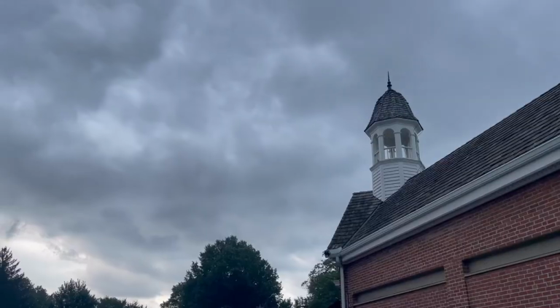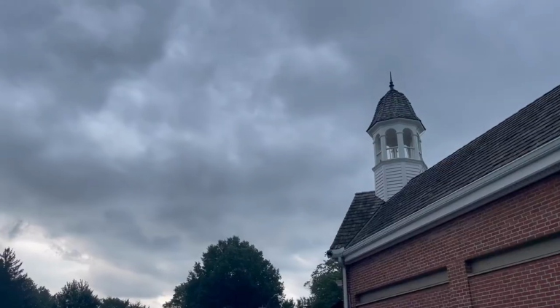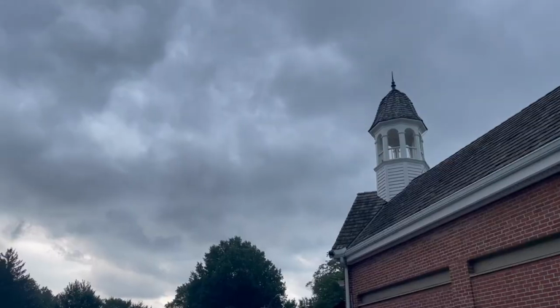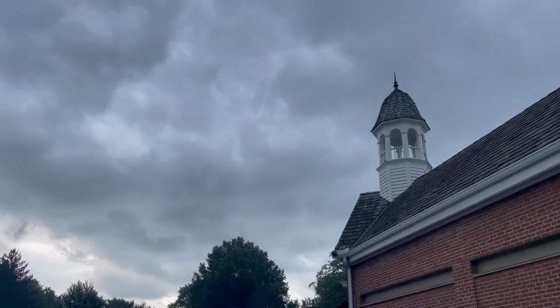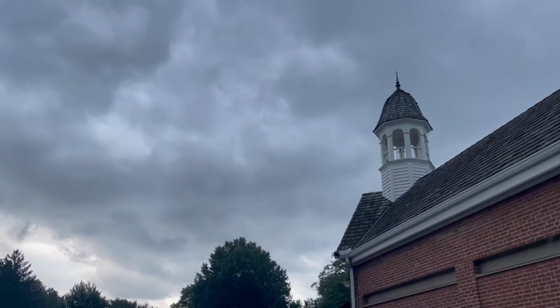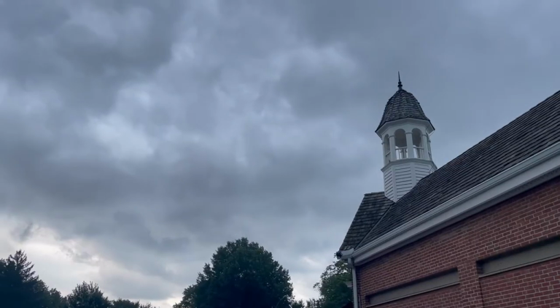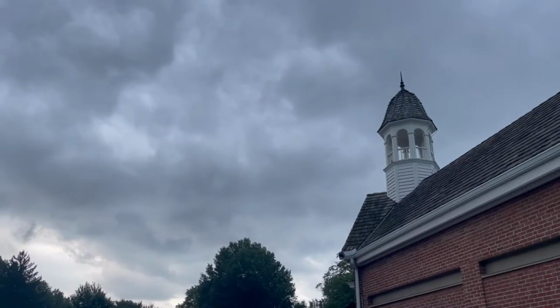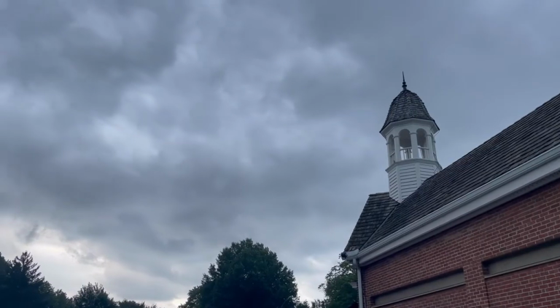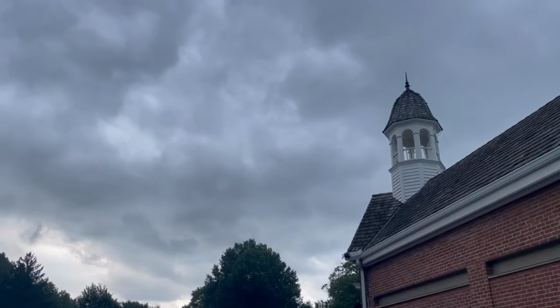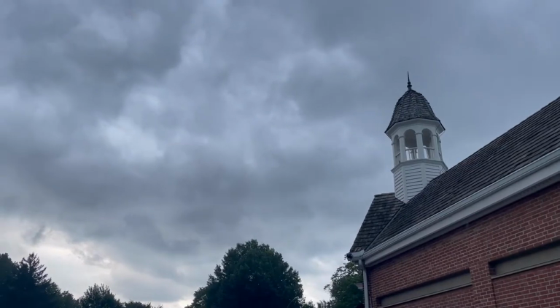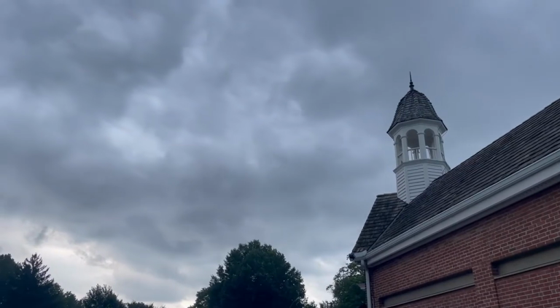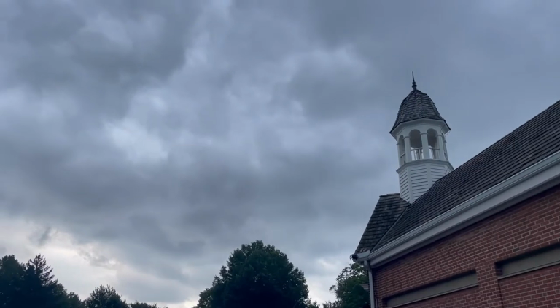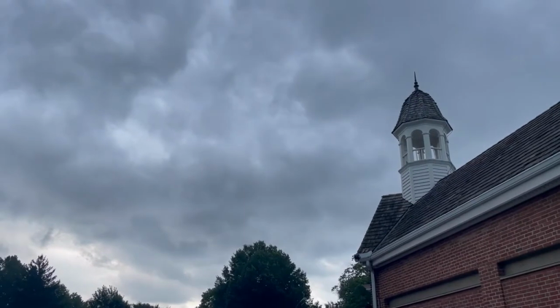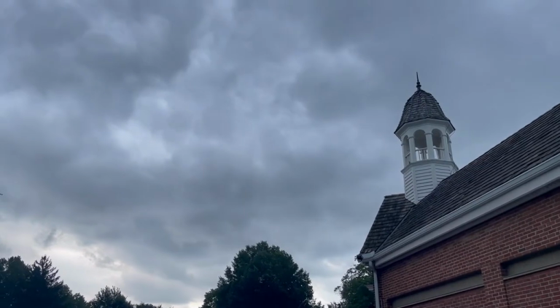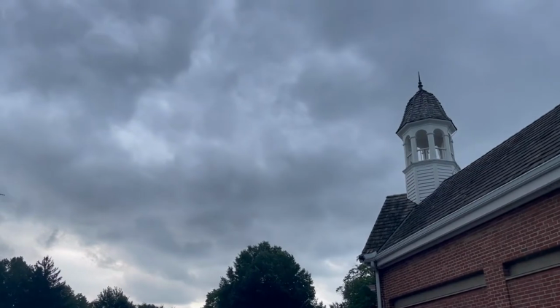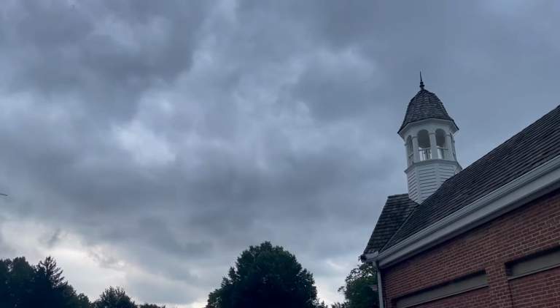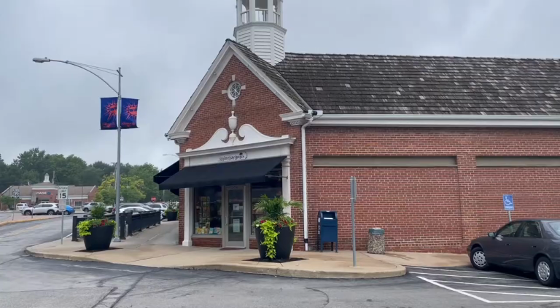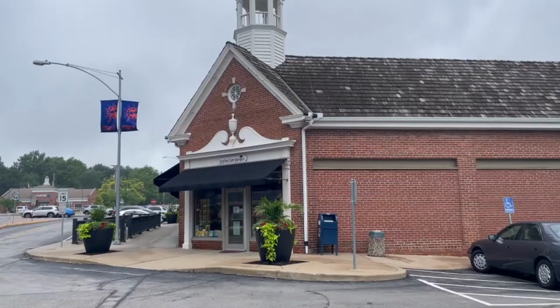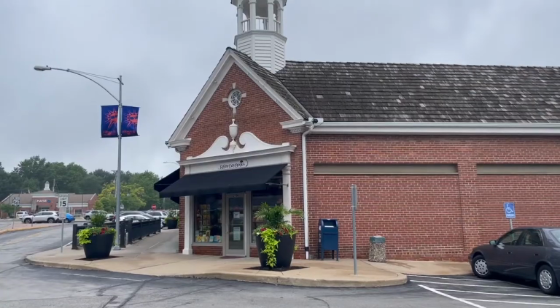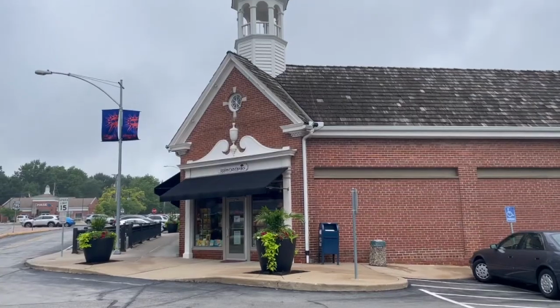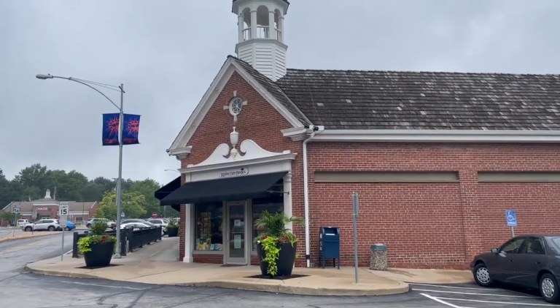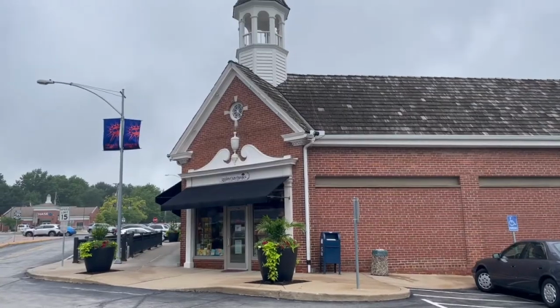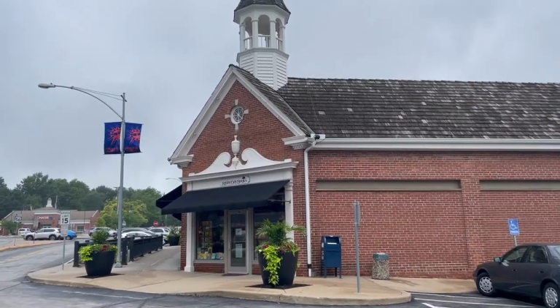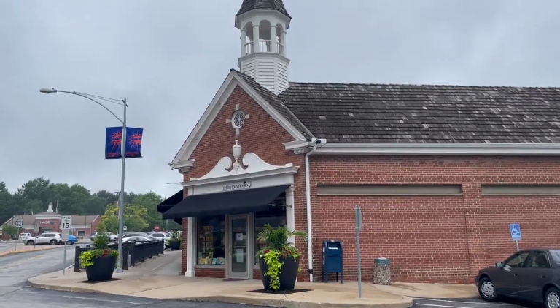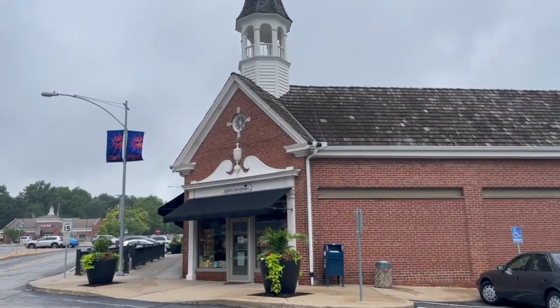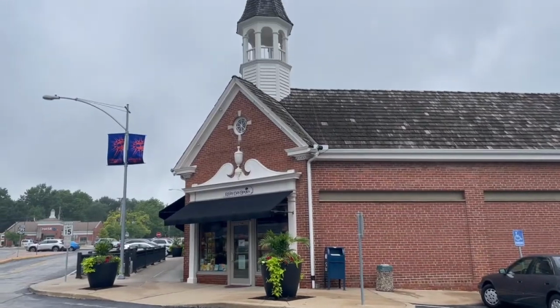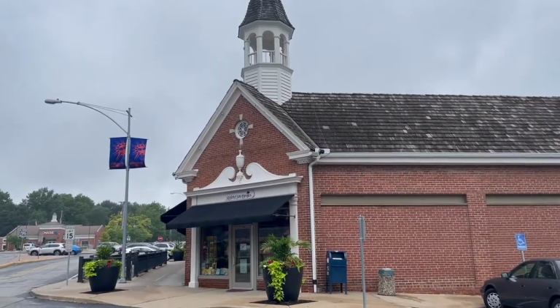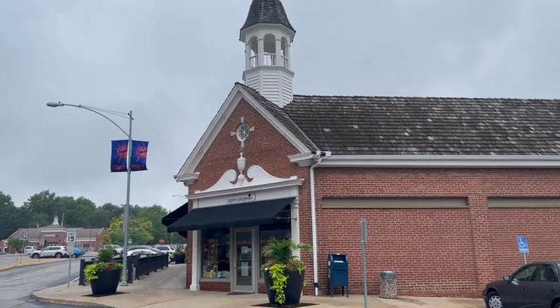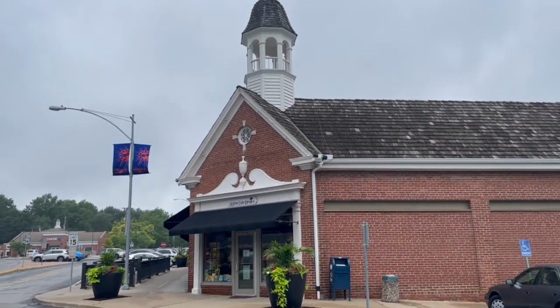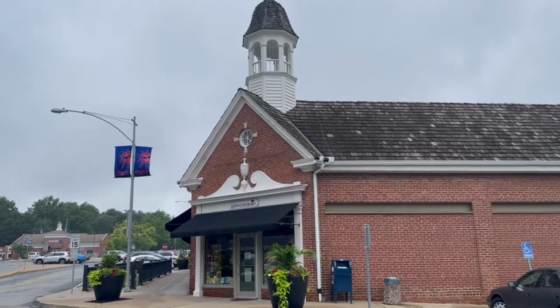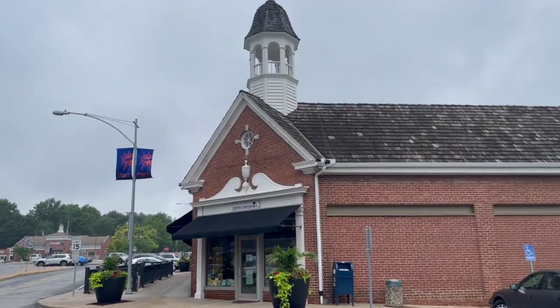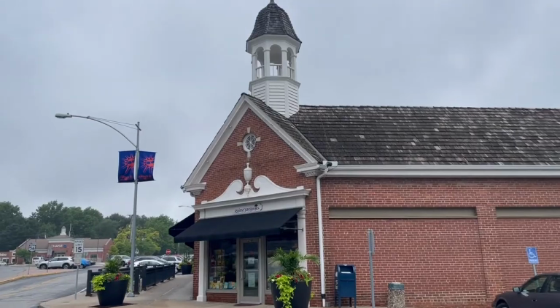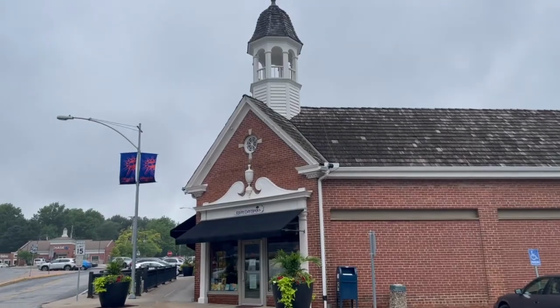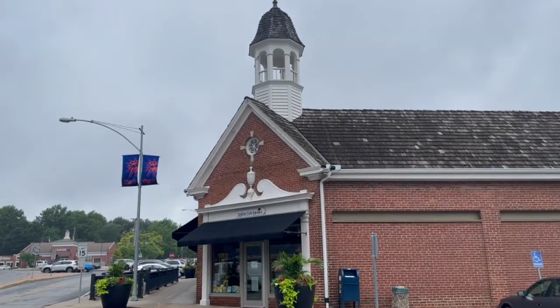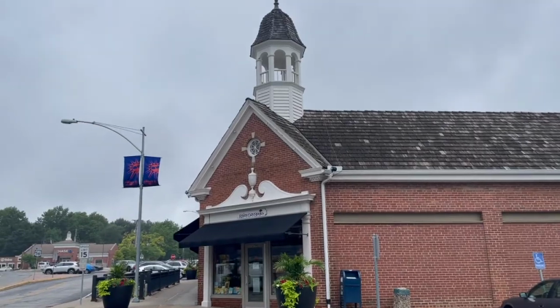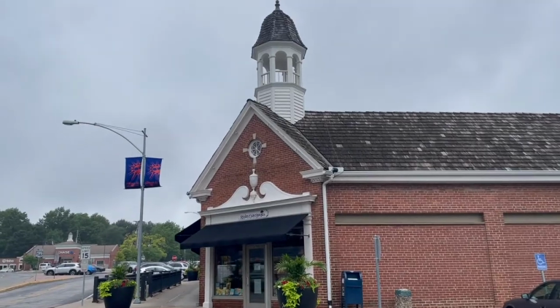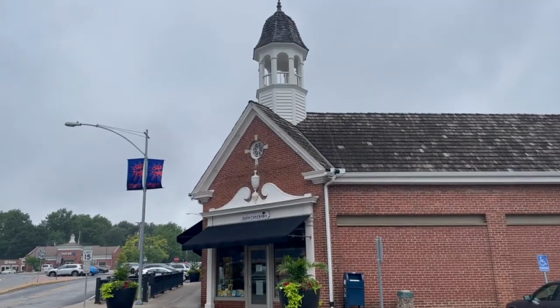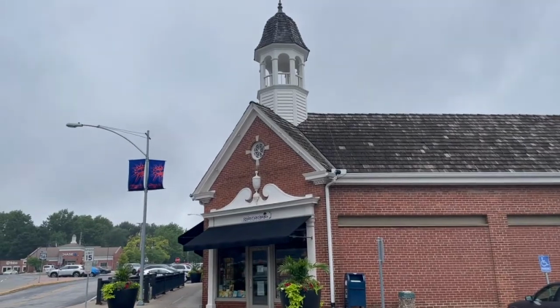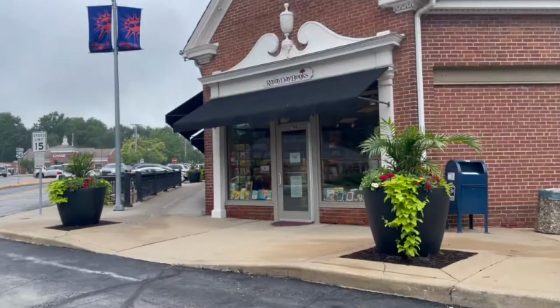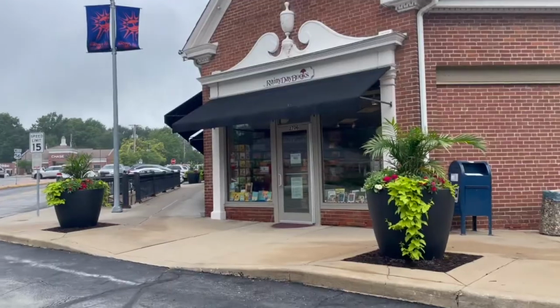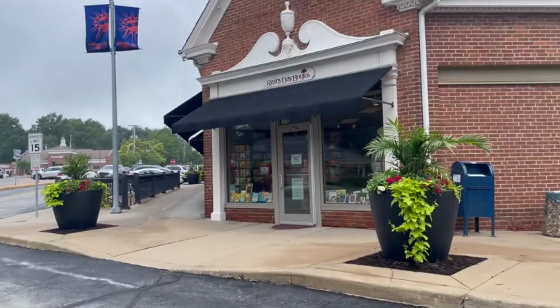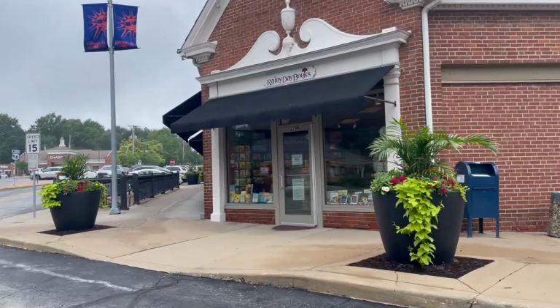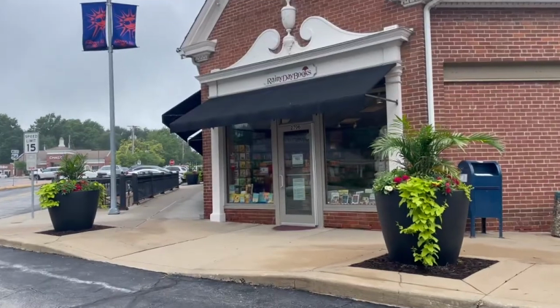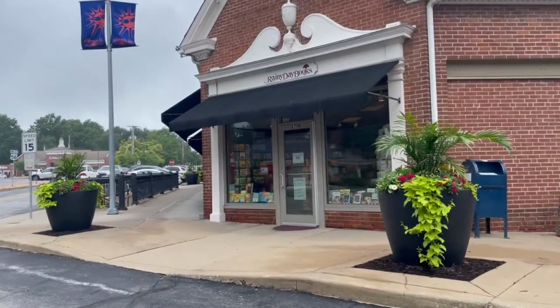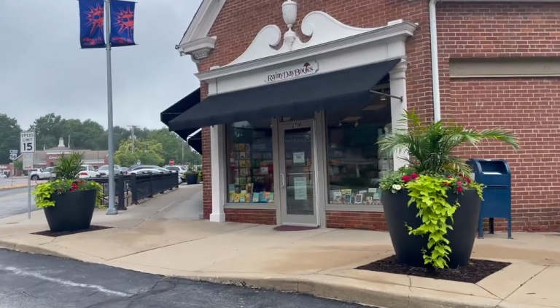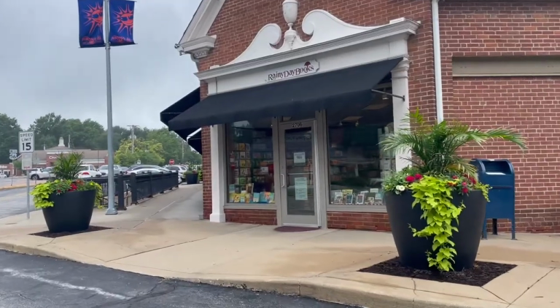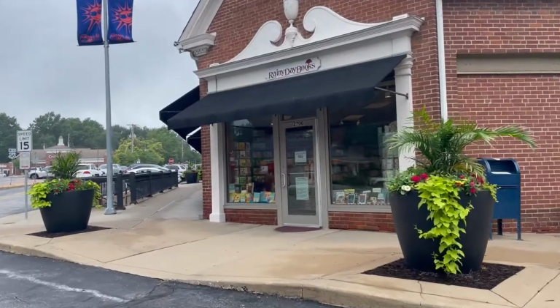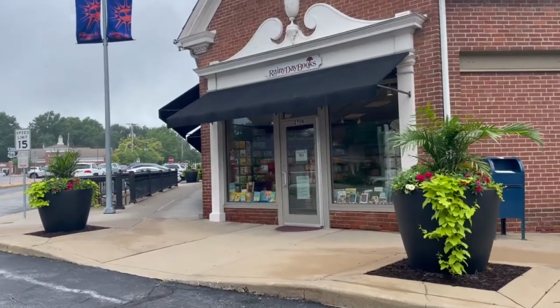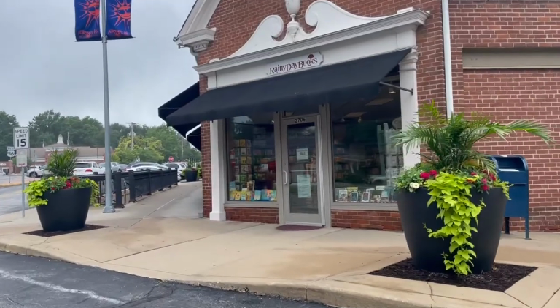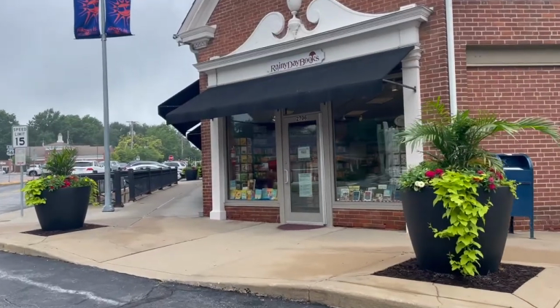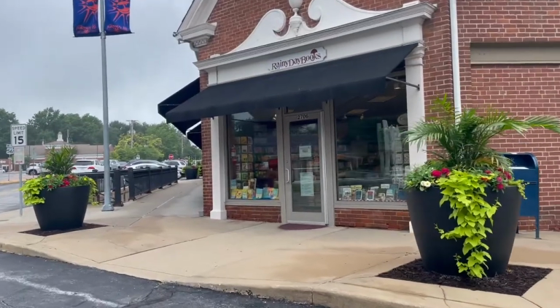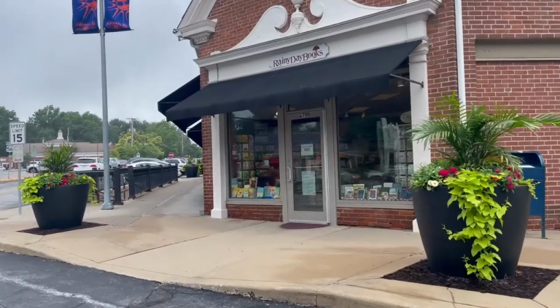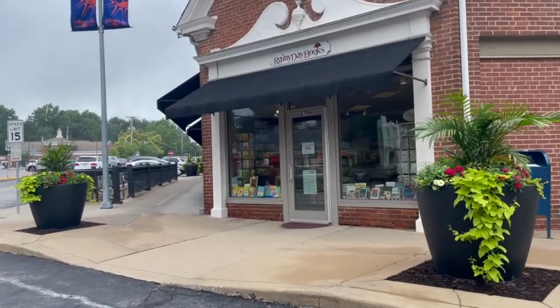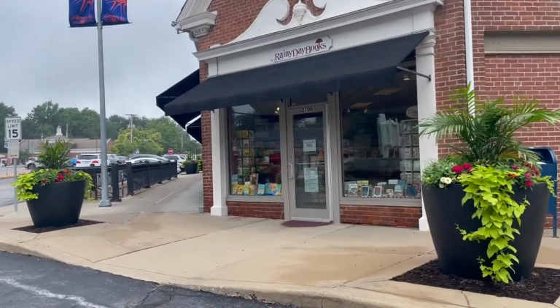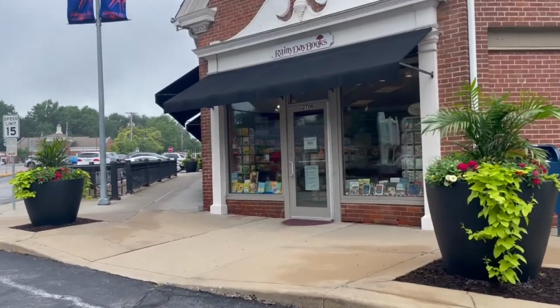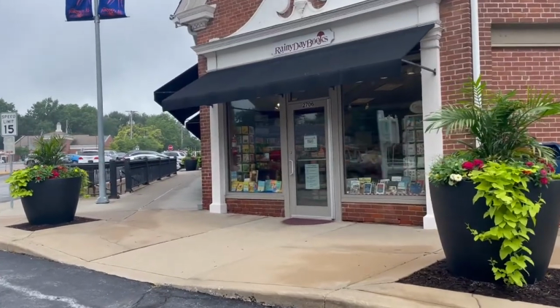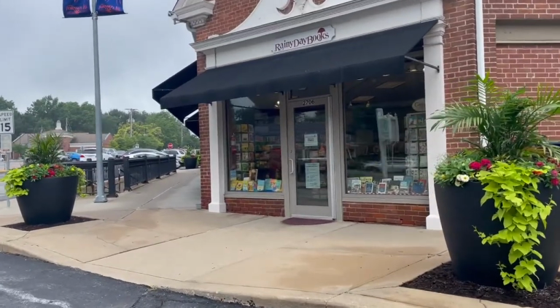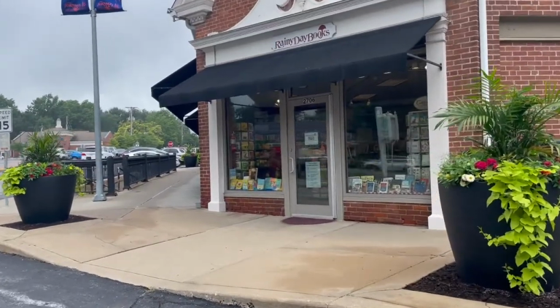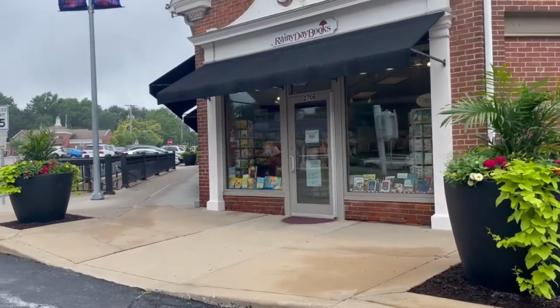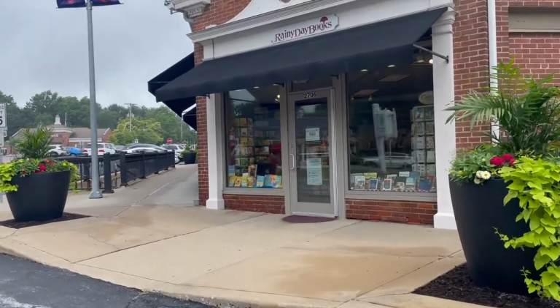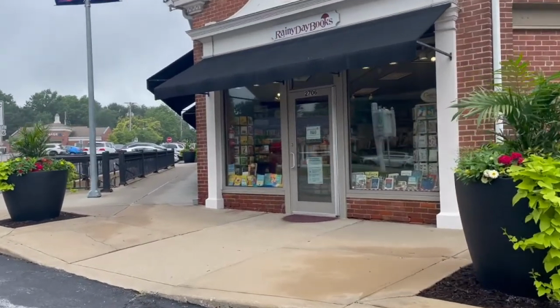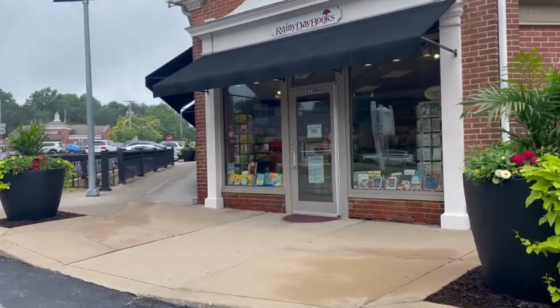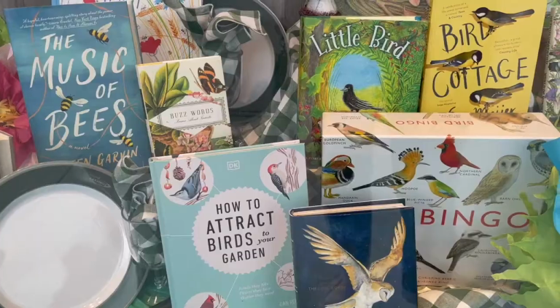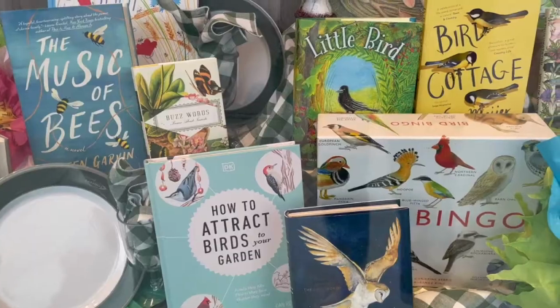Rainy Day Books has that warm community feel. They also have many author events that are hopefully coming up soon.